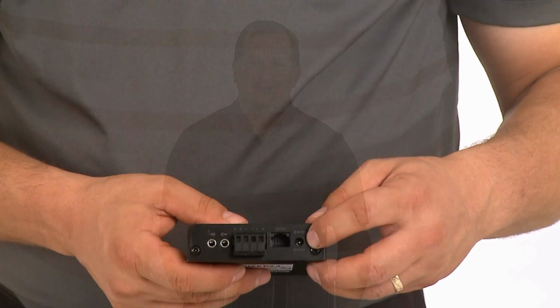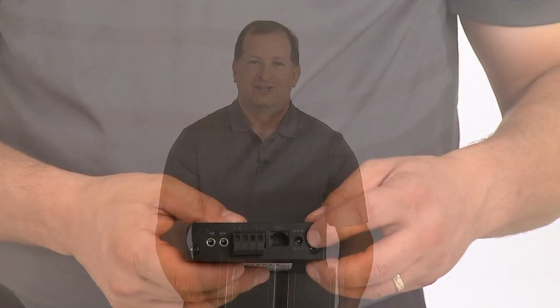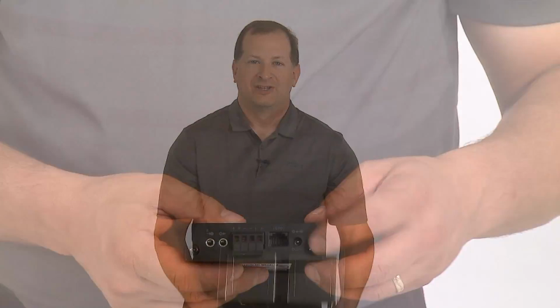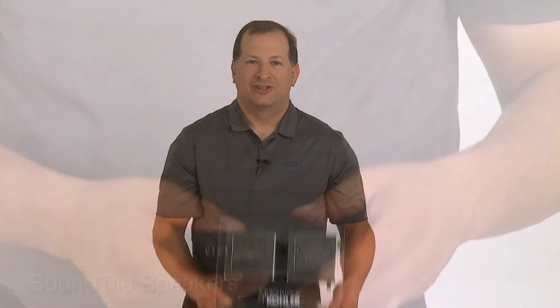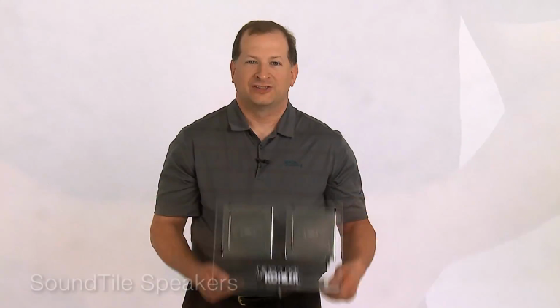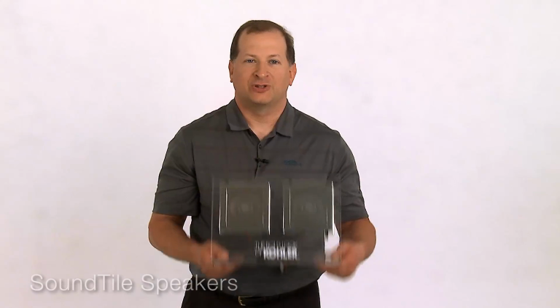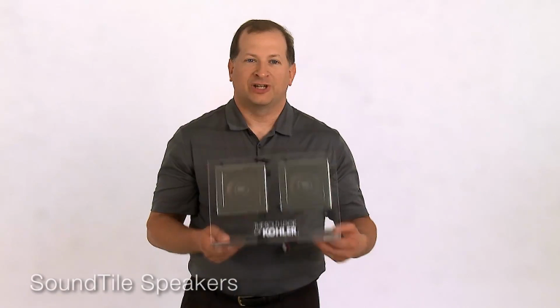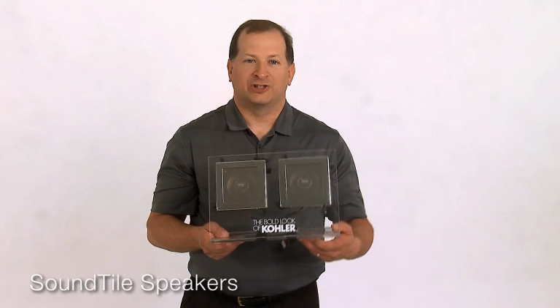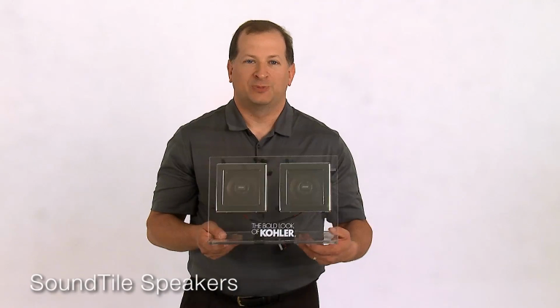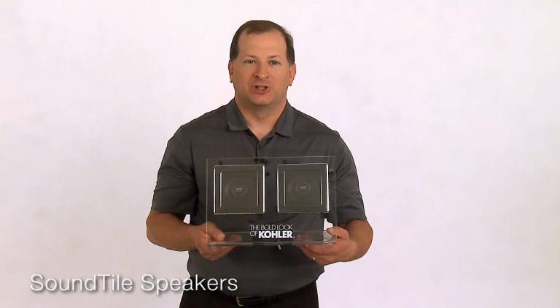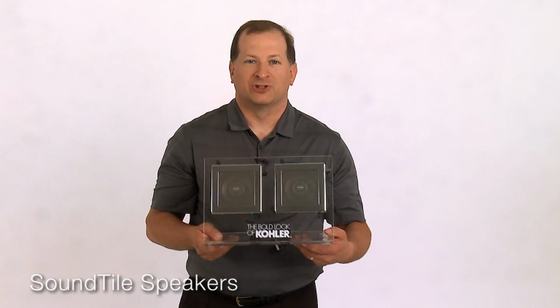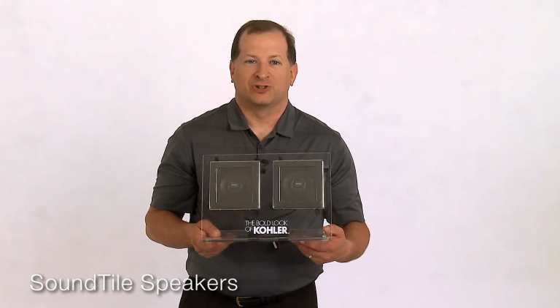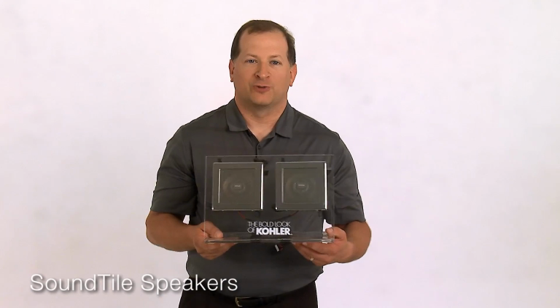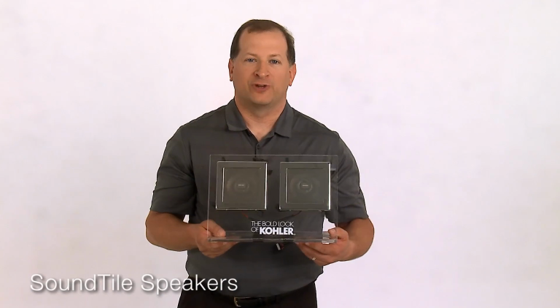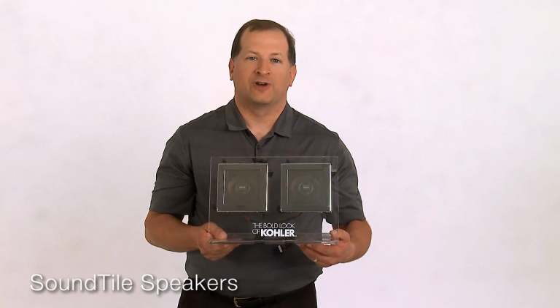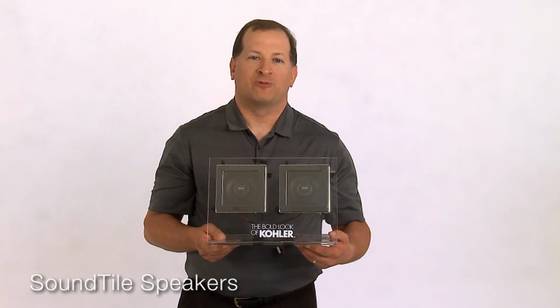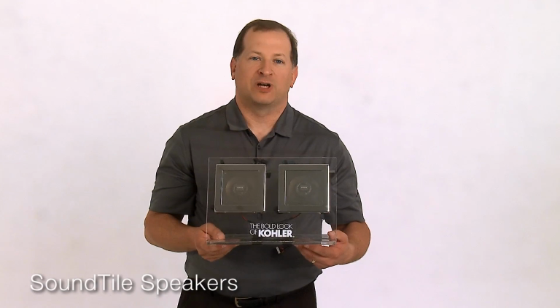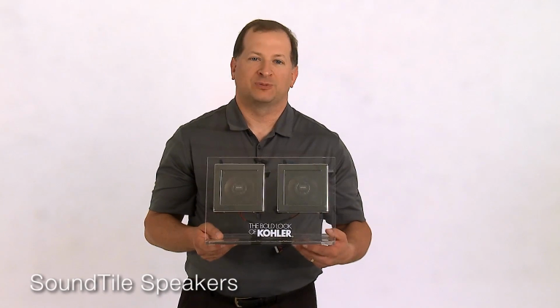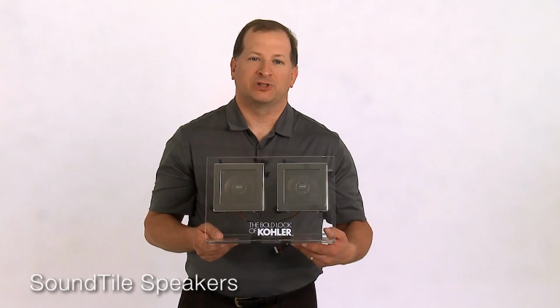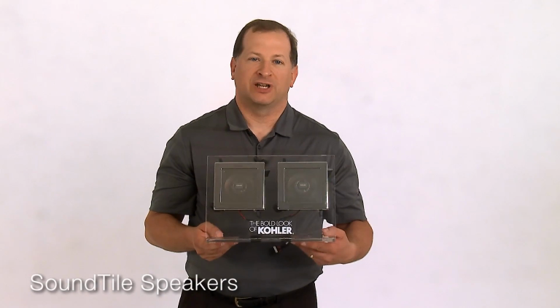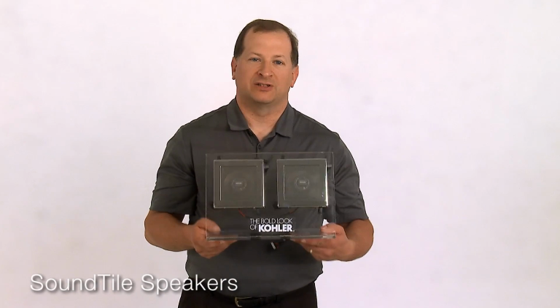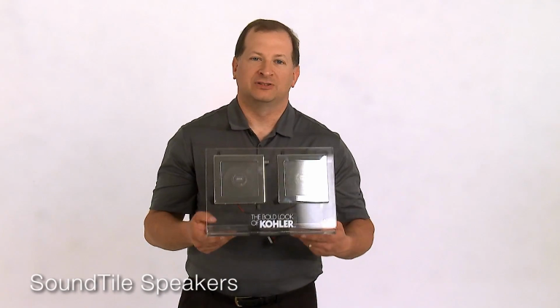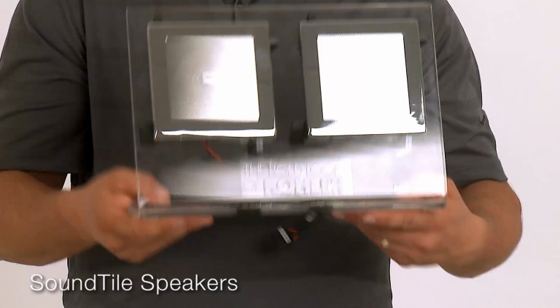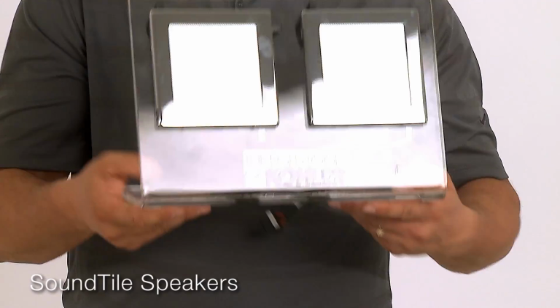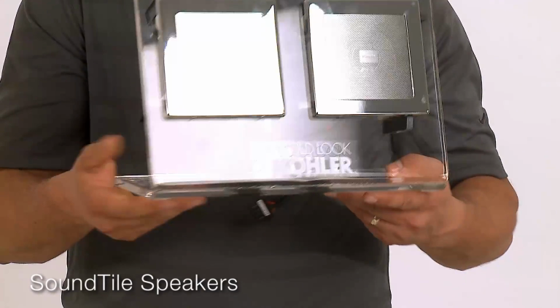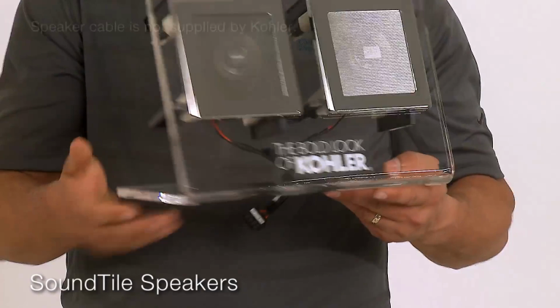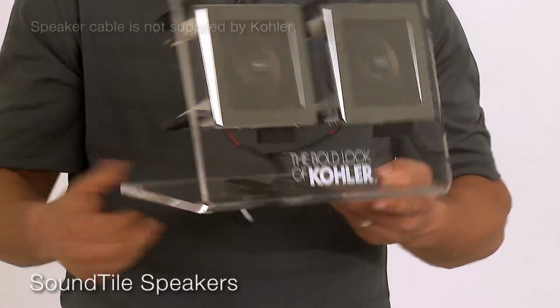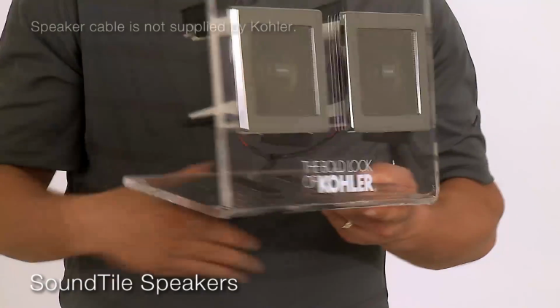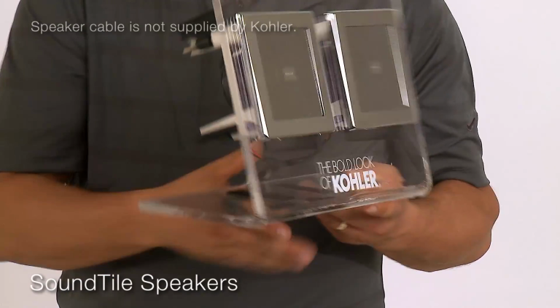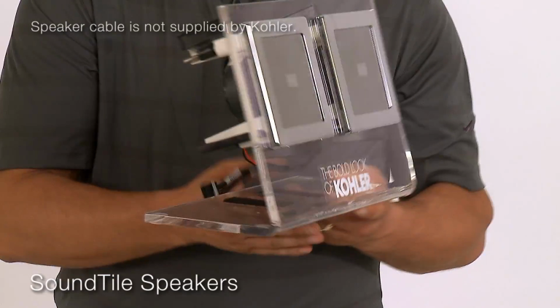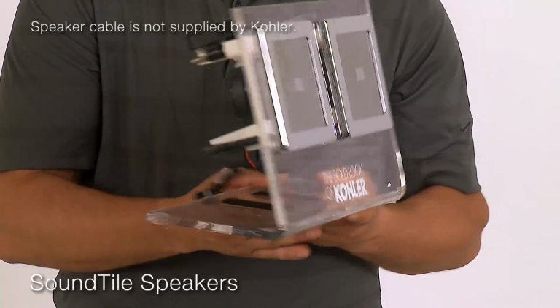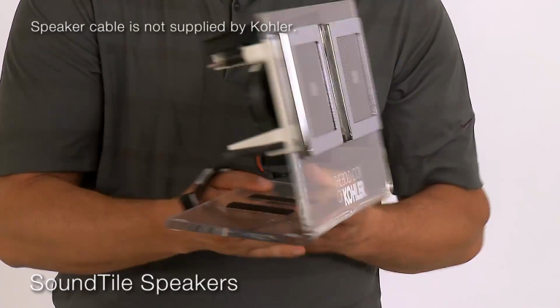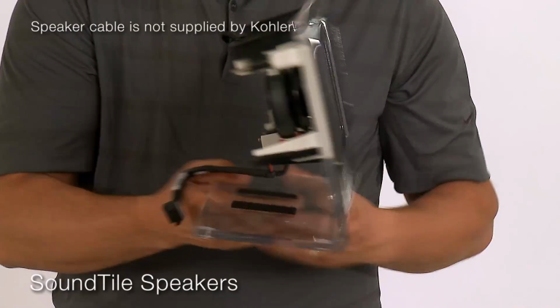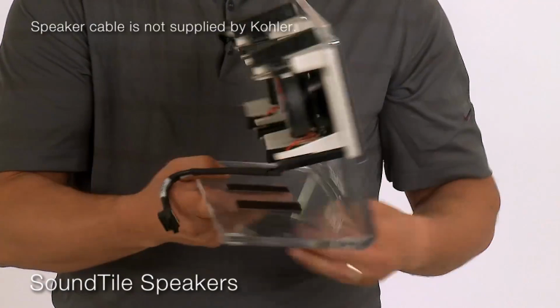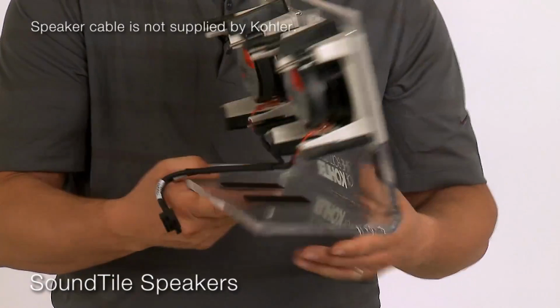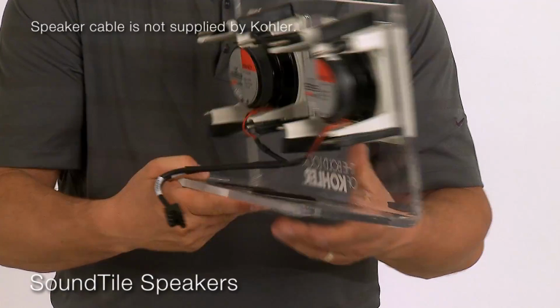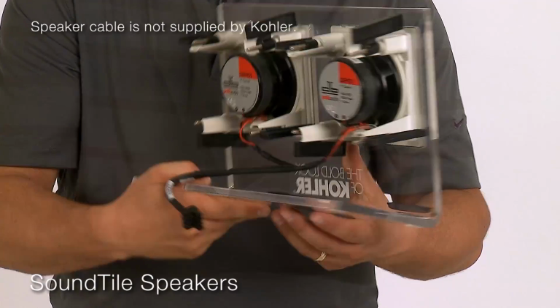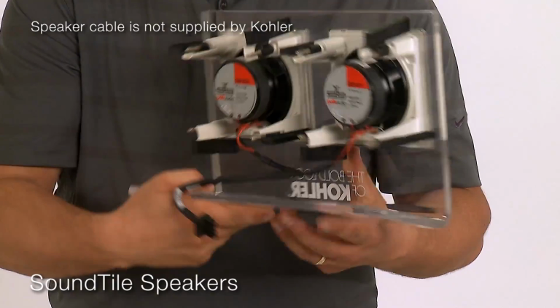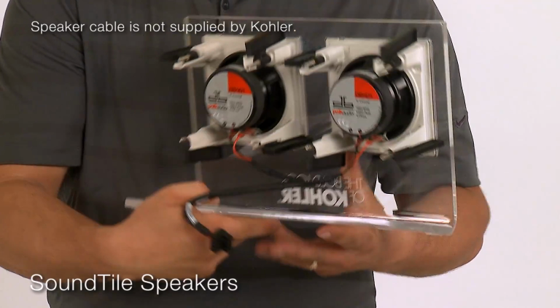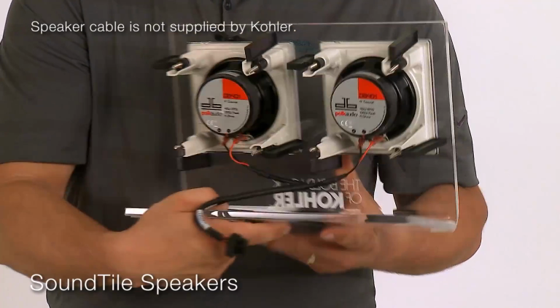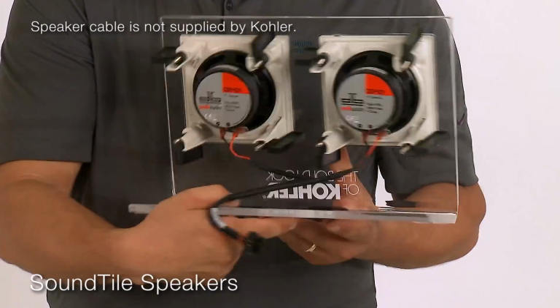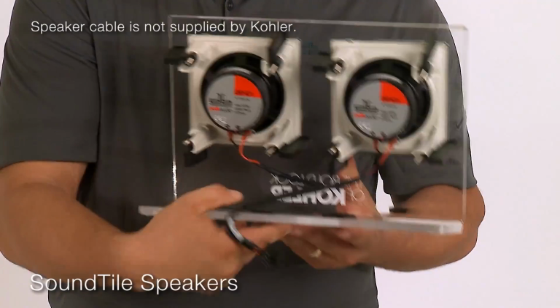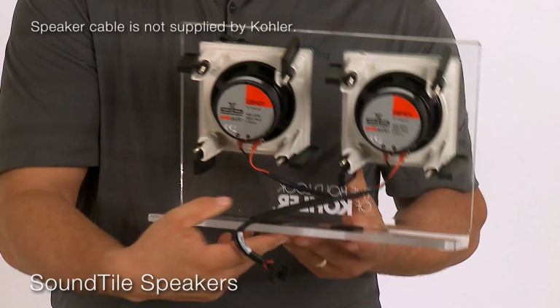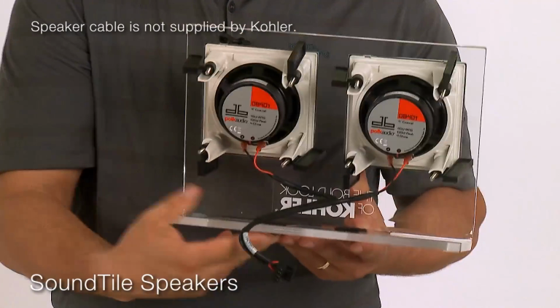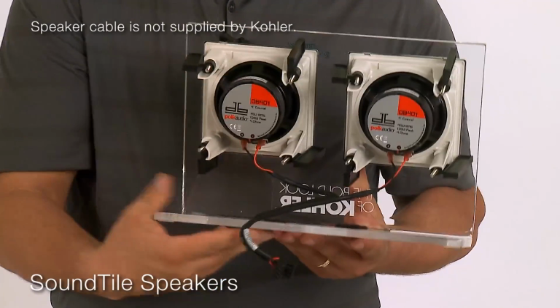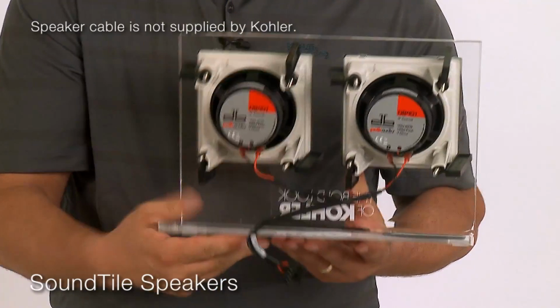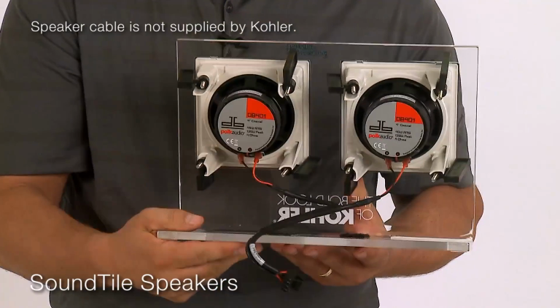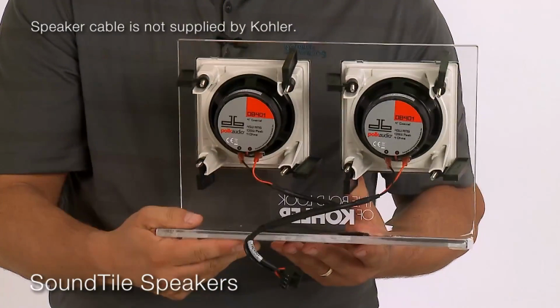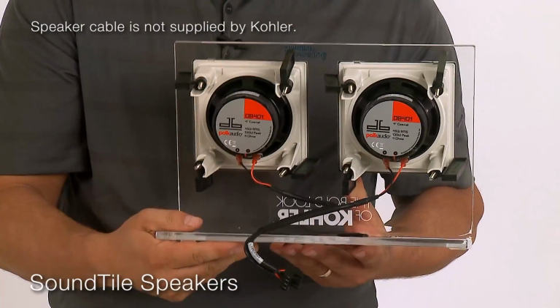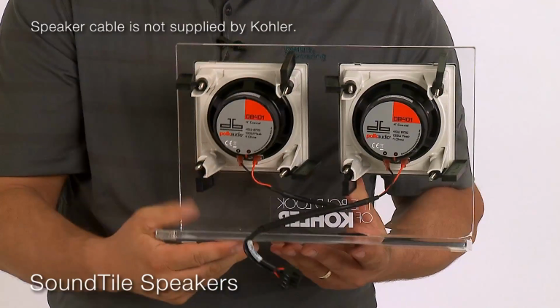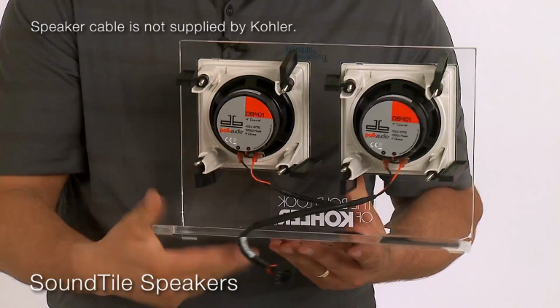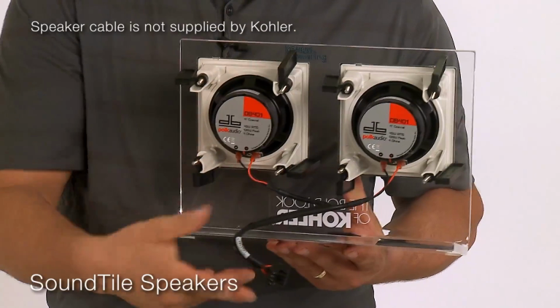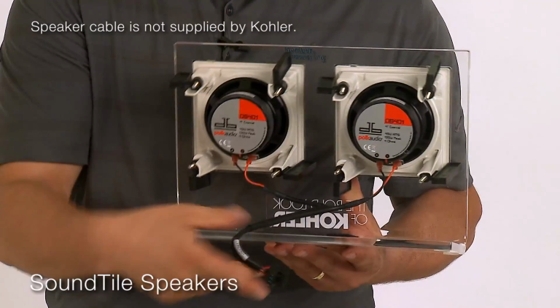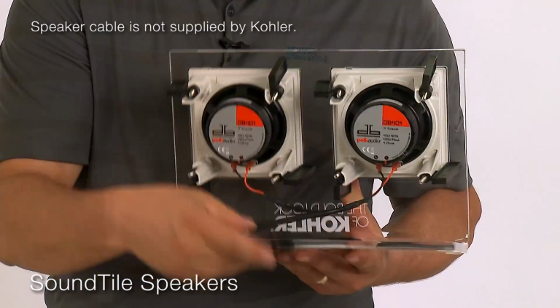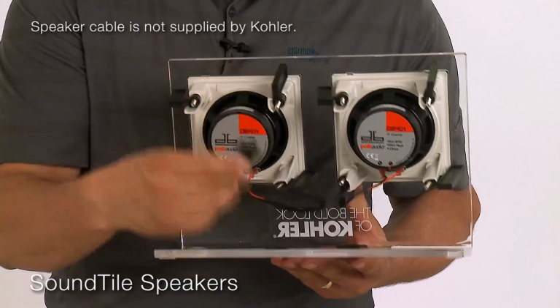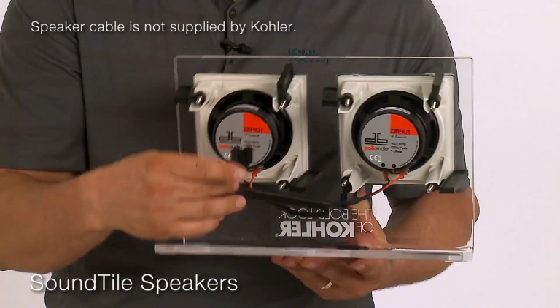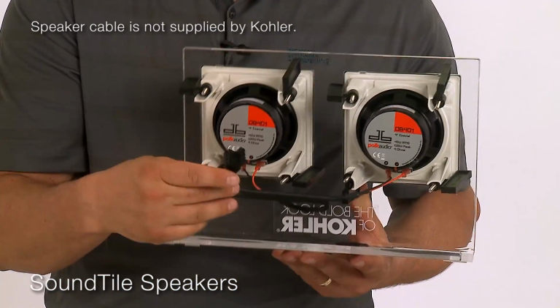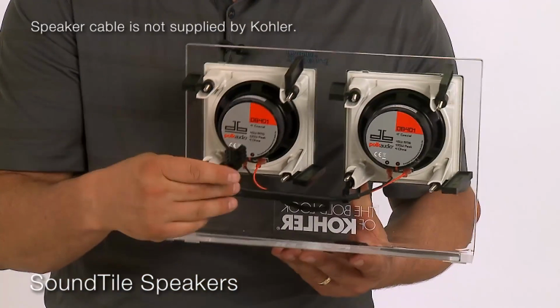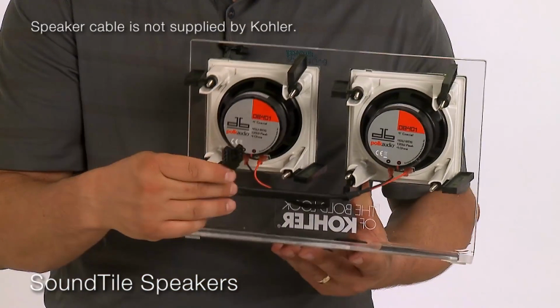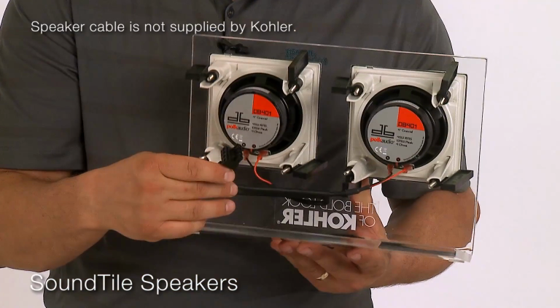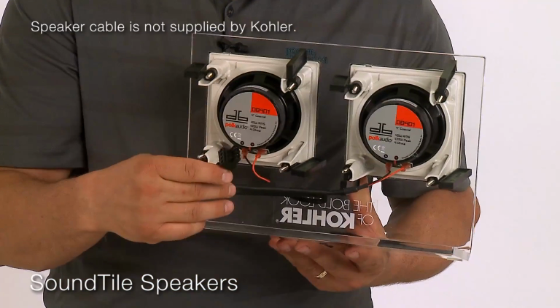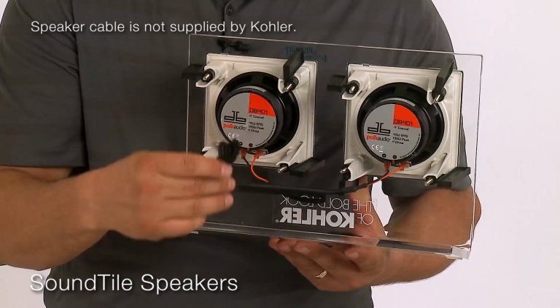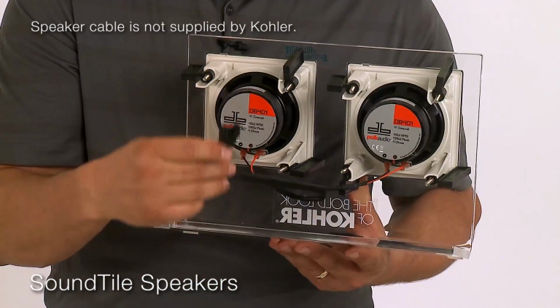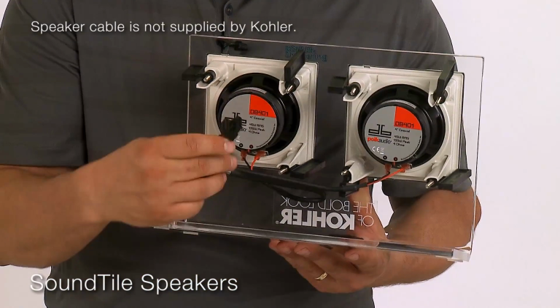The sound tile speakers are 45 watts per channel. They come in a pair and are wired with standard speaker cables which then connect to the Bluetooth amplifier.